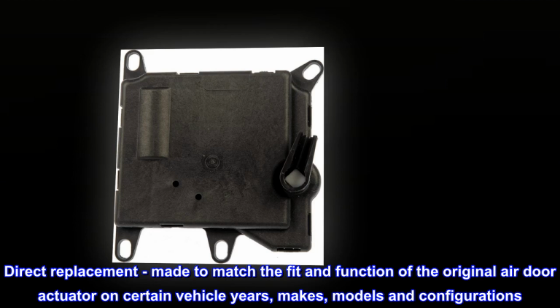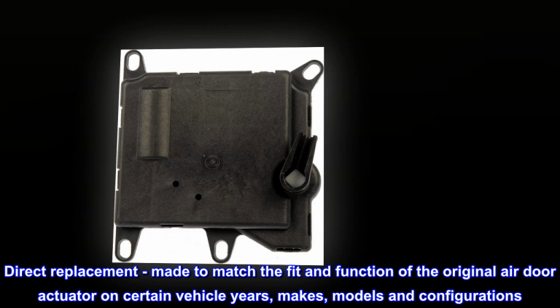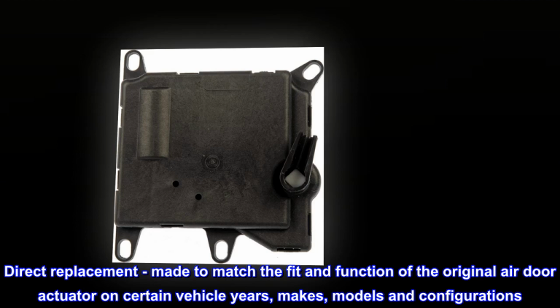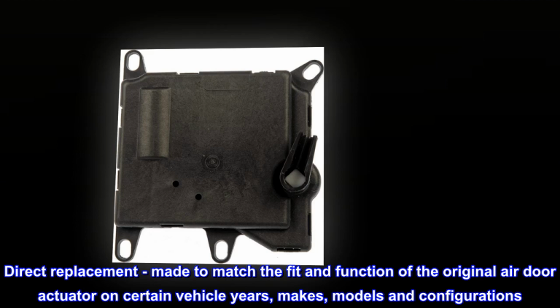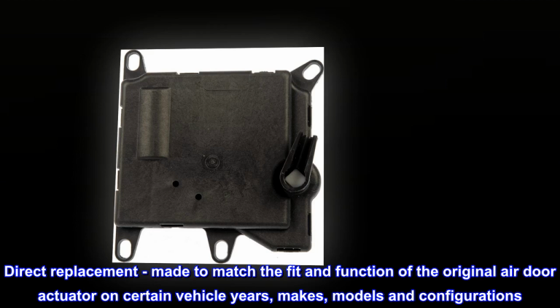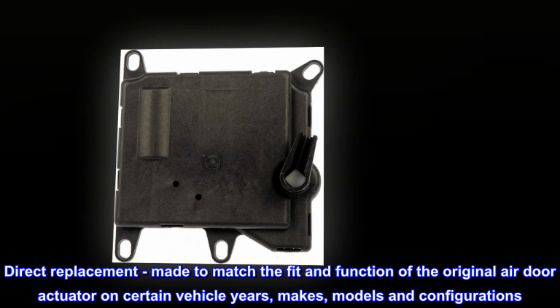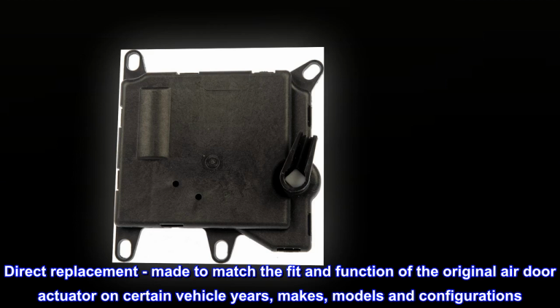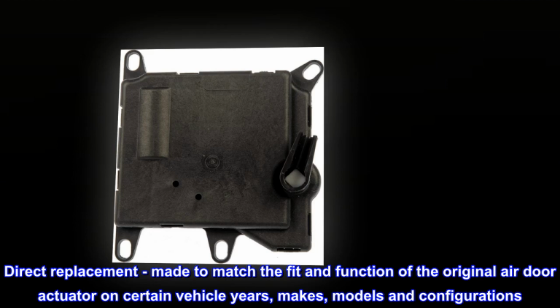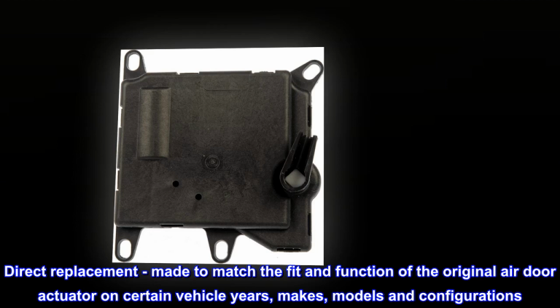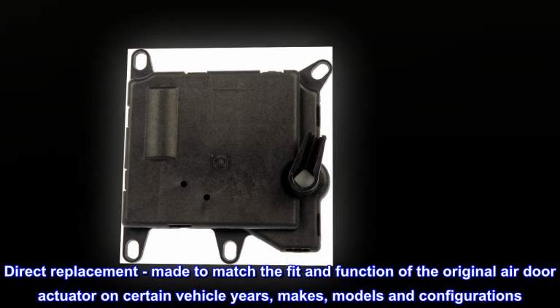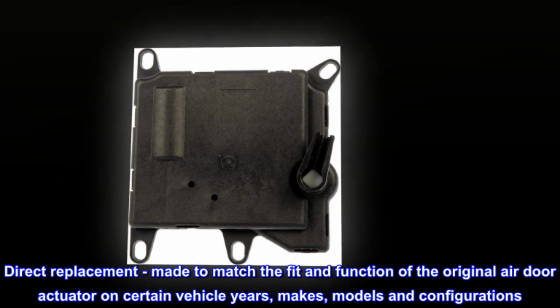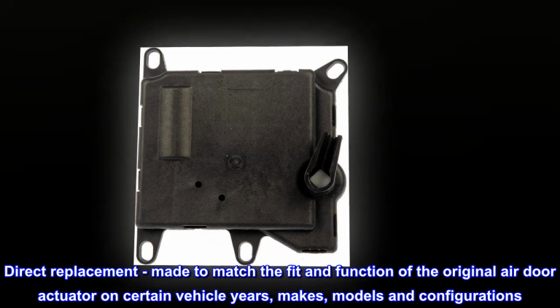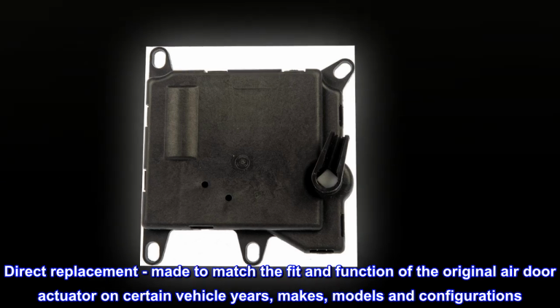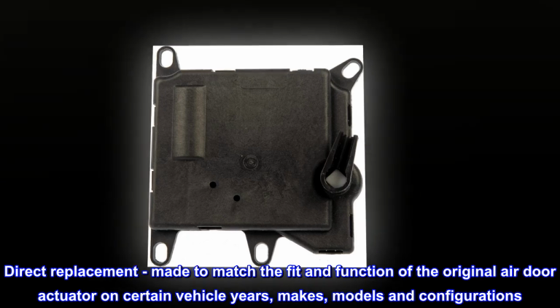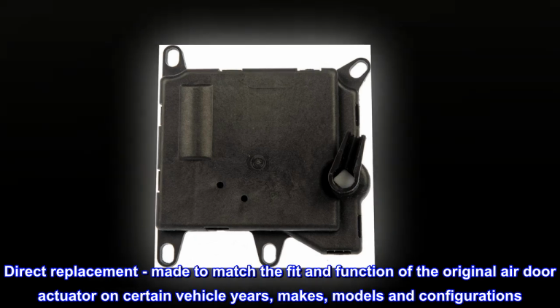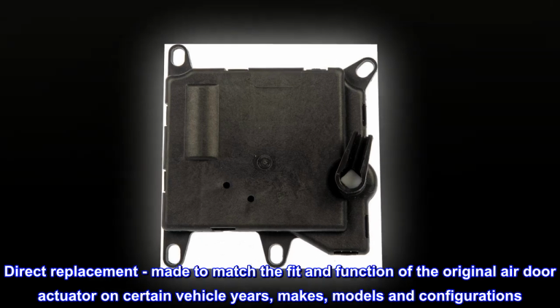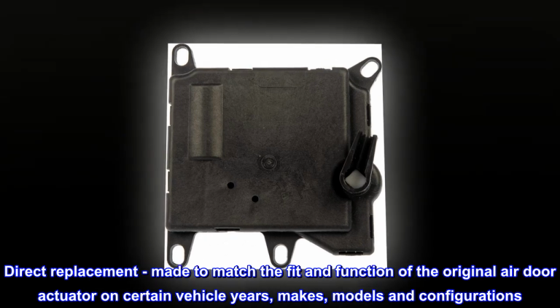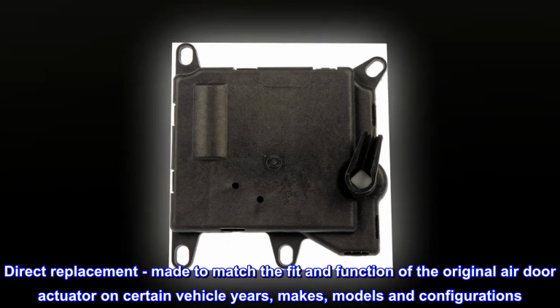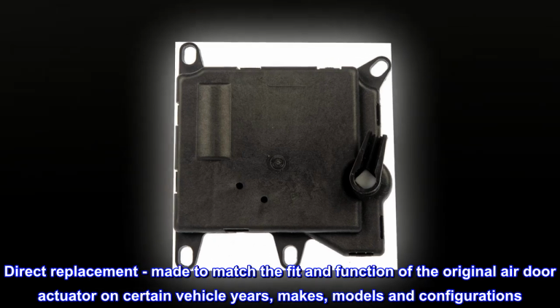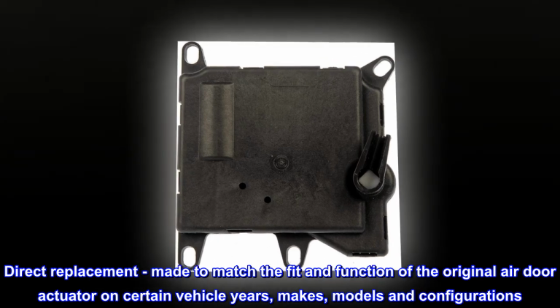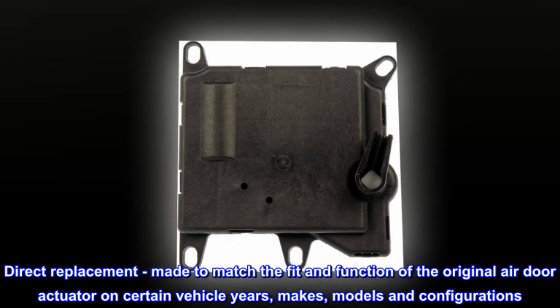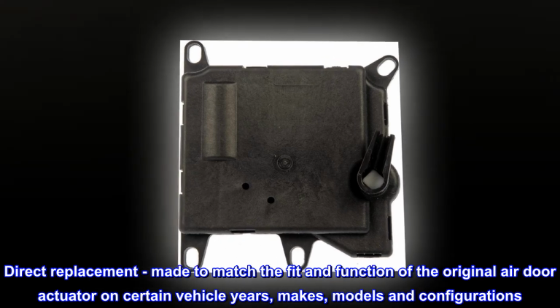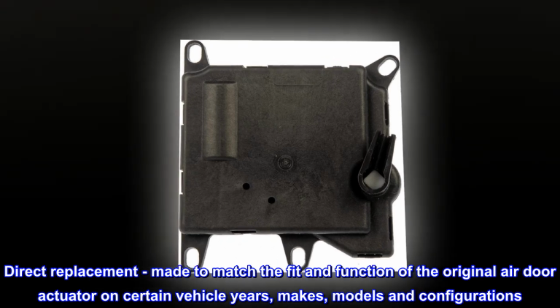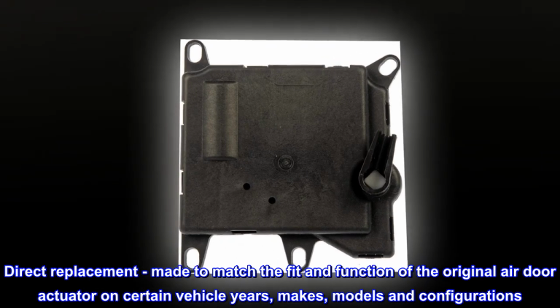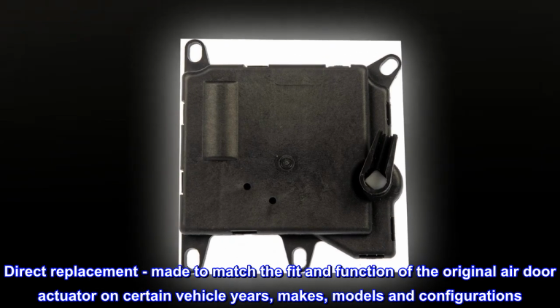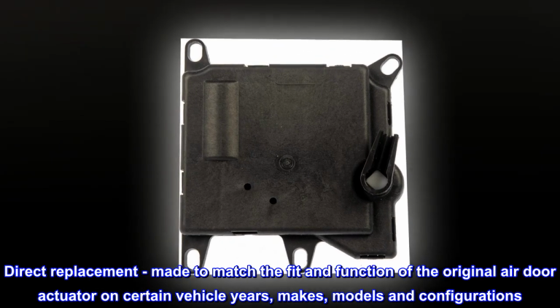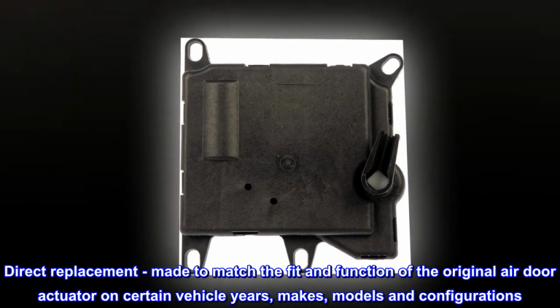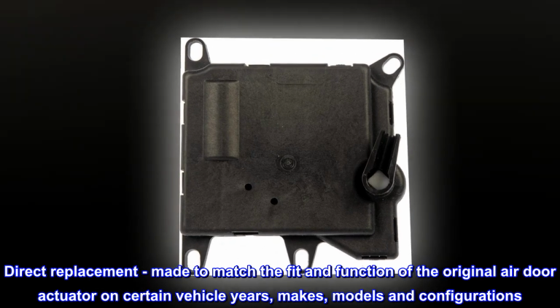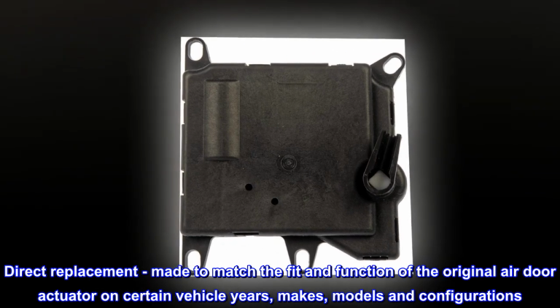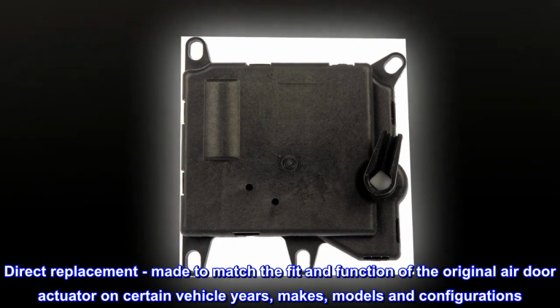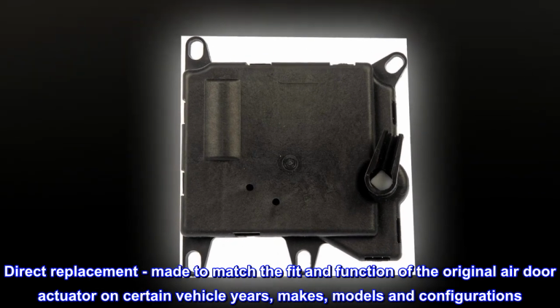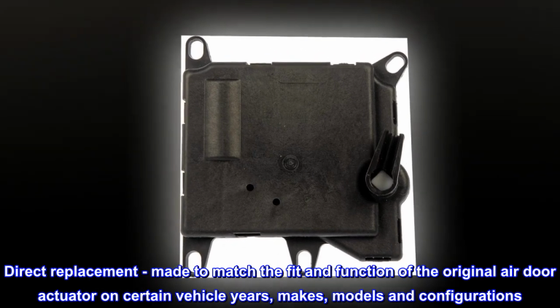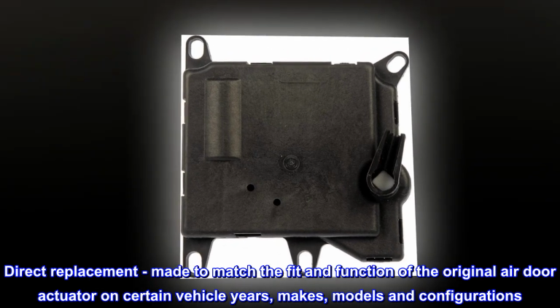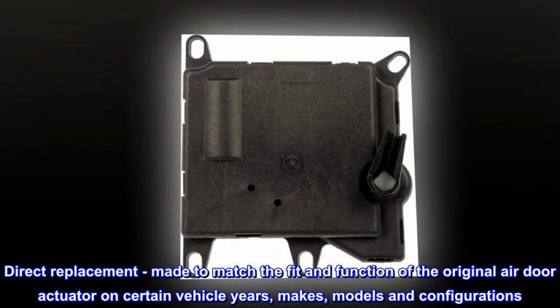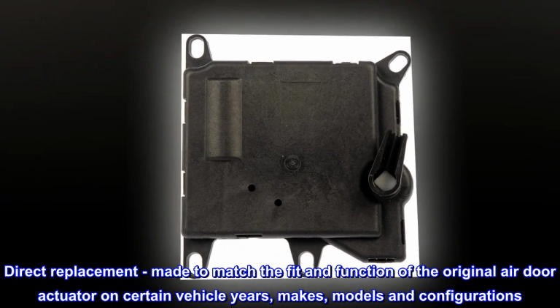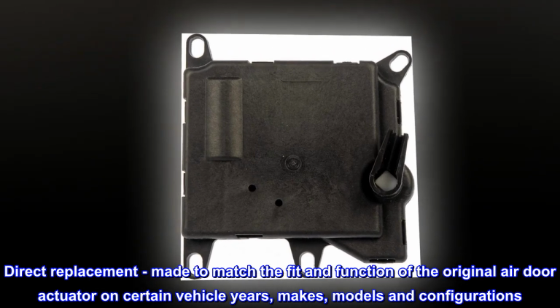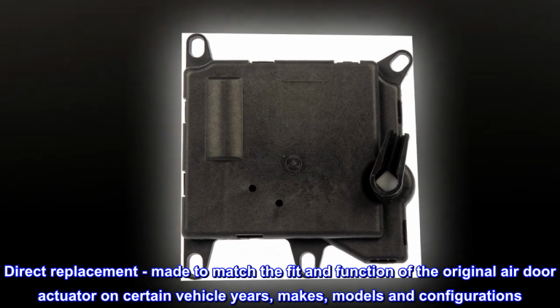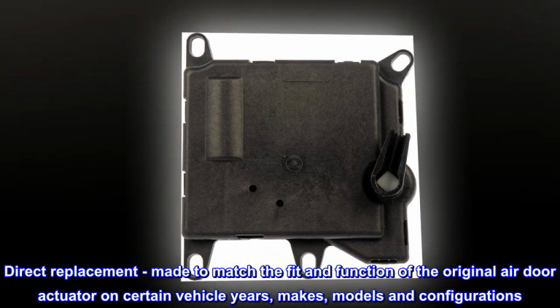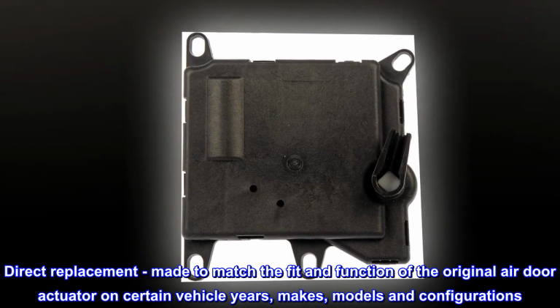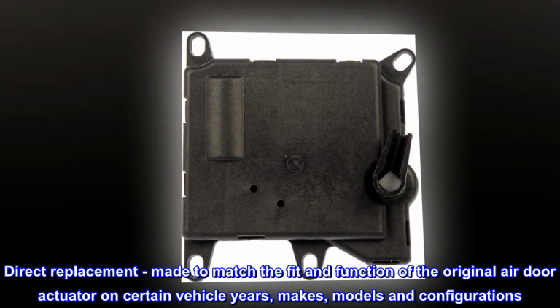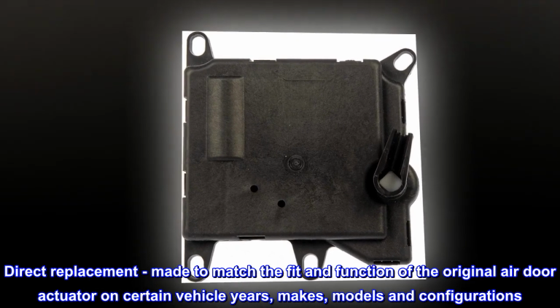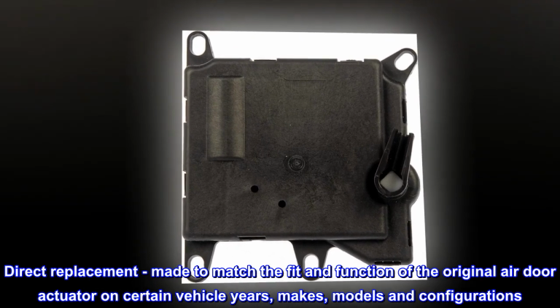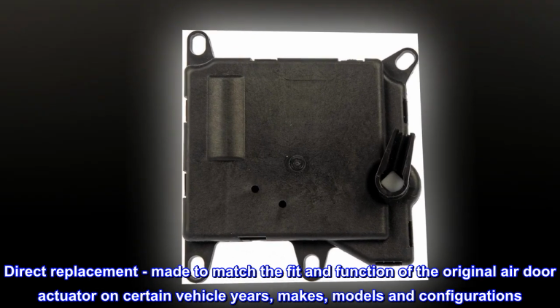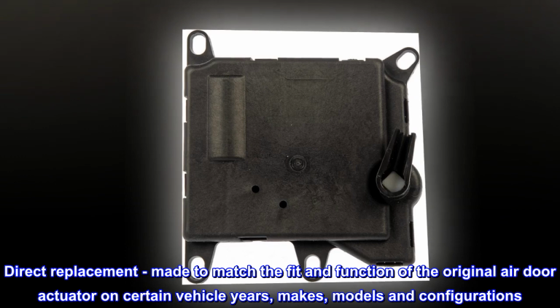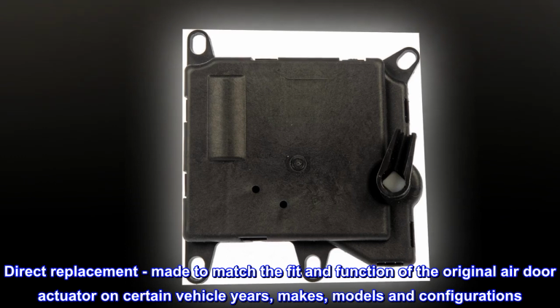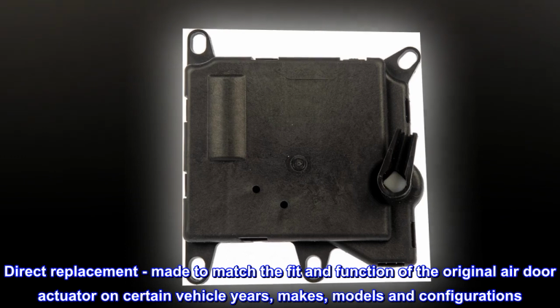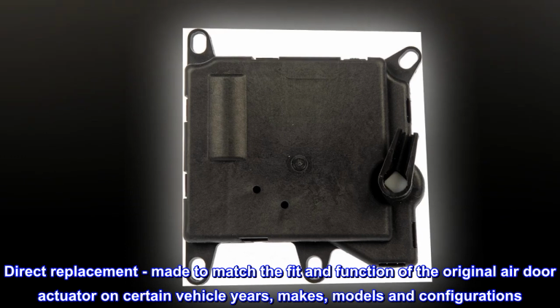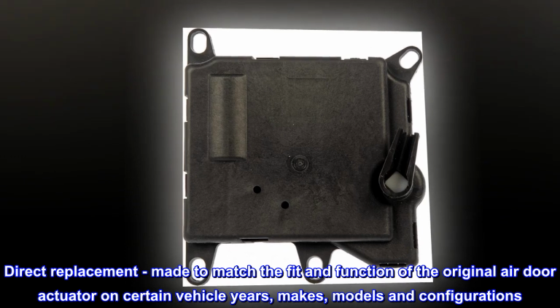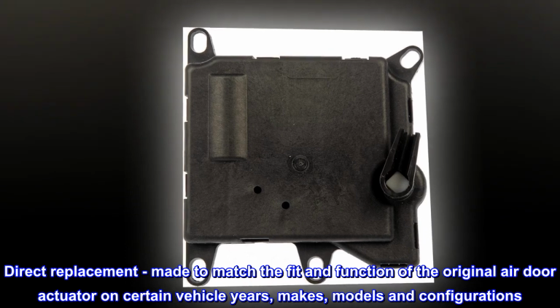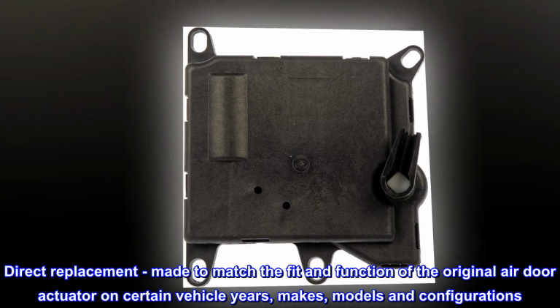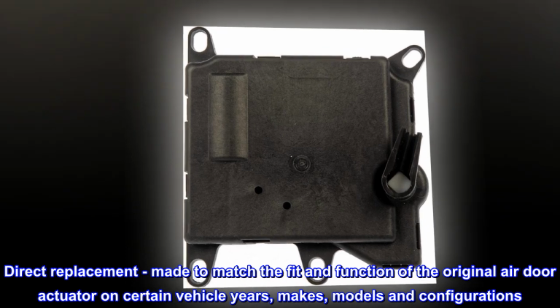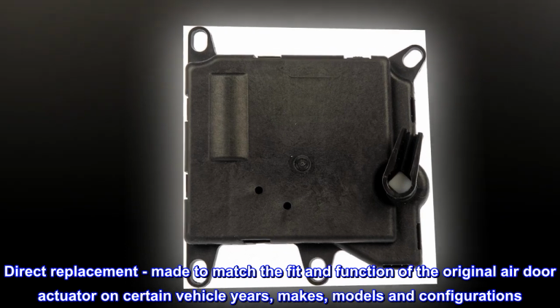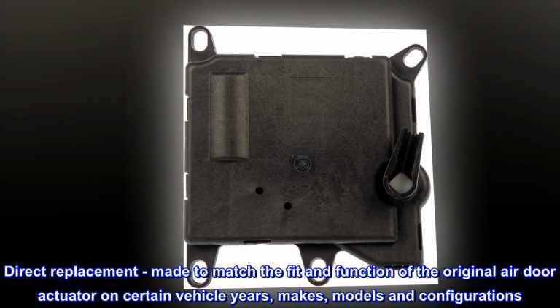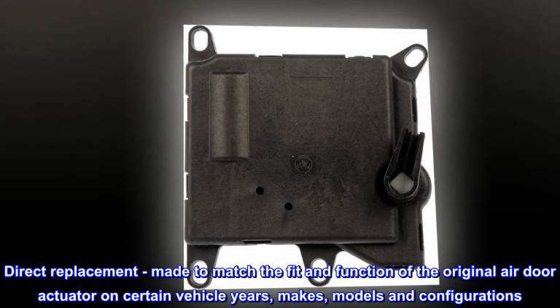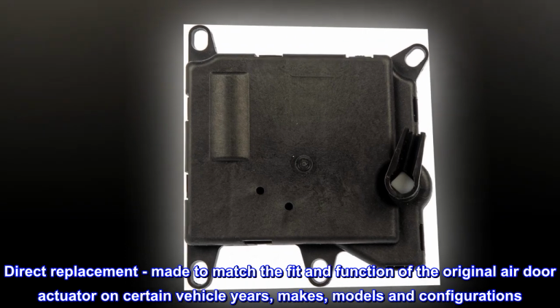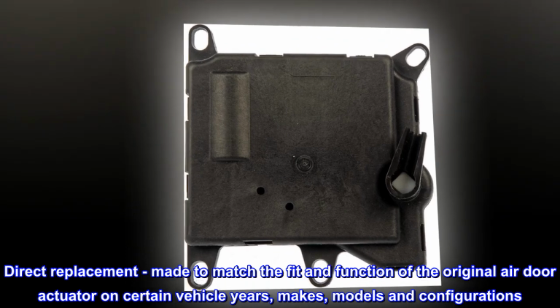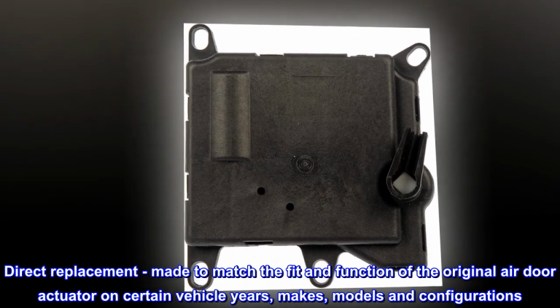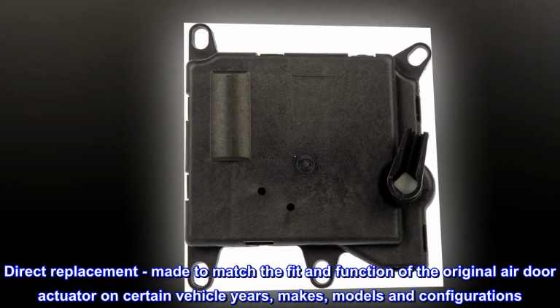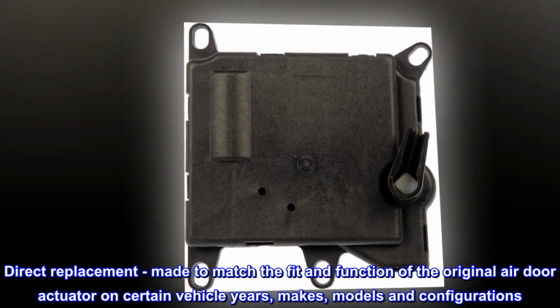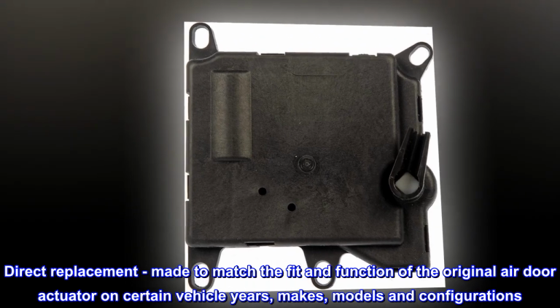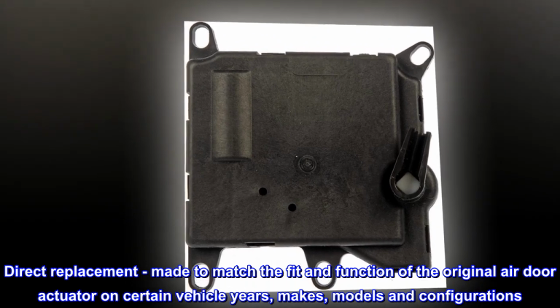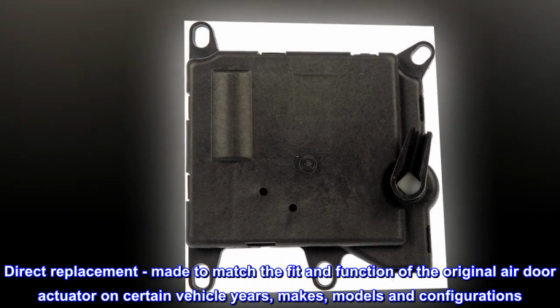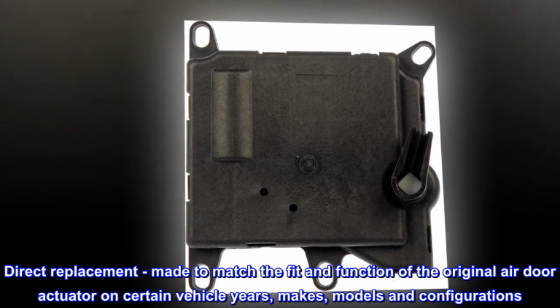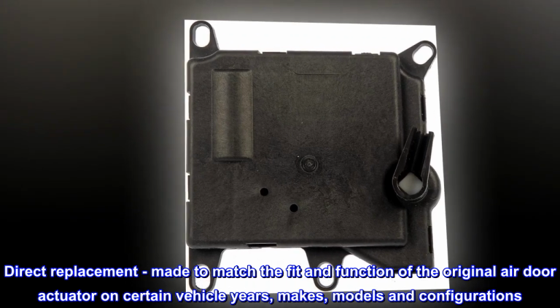Direct replacement, made to match the fit and function of the original air door actuator on certain vehicle years, makes, models and configurations.